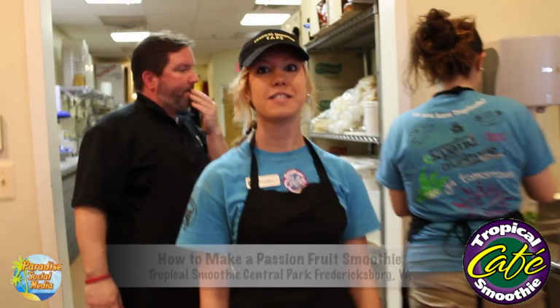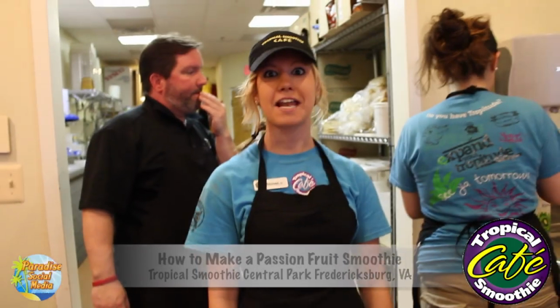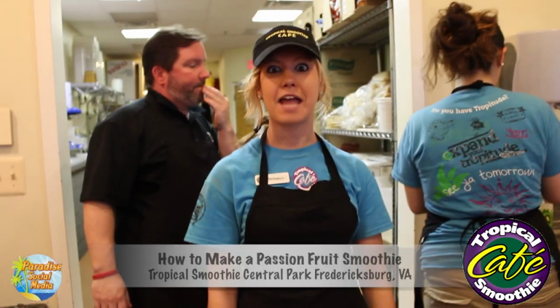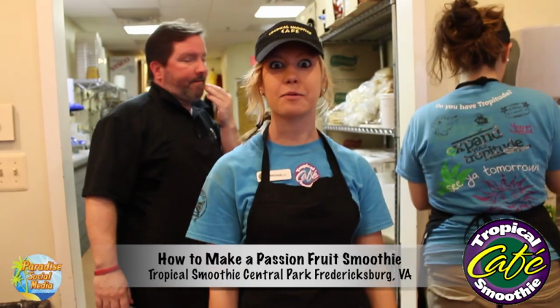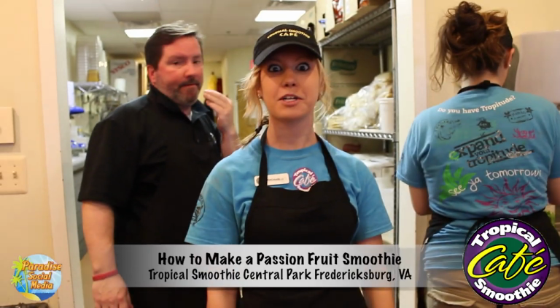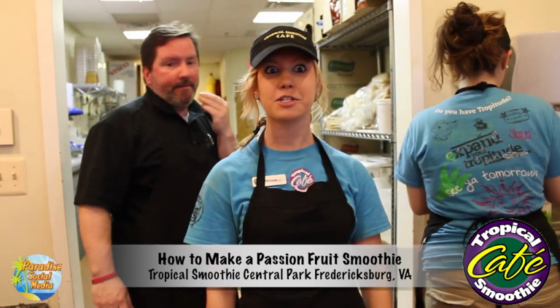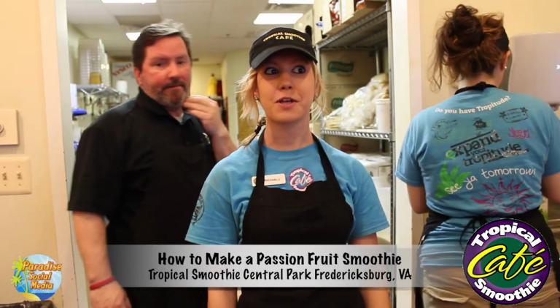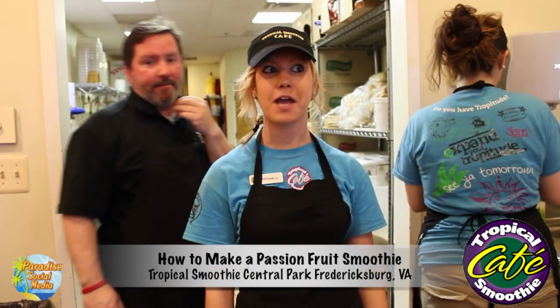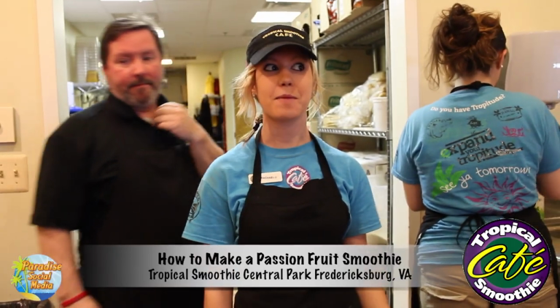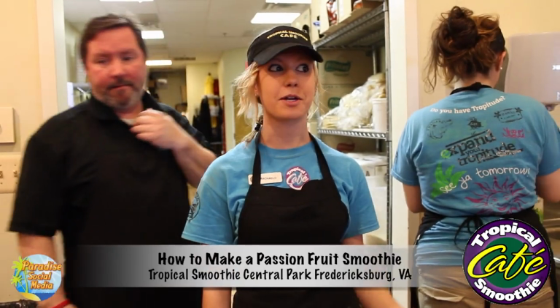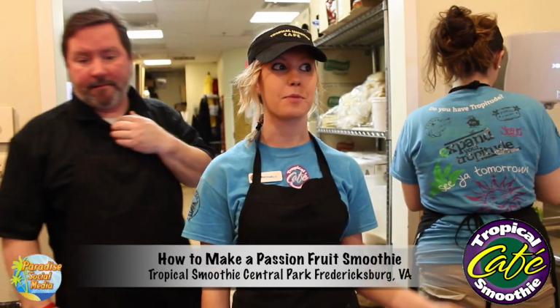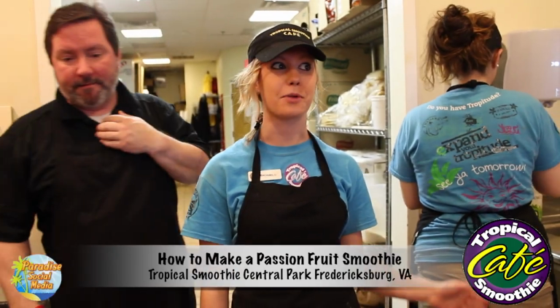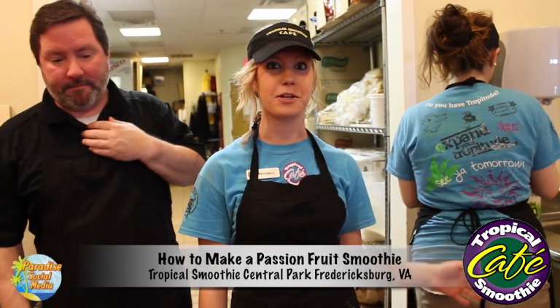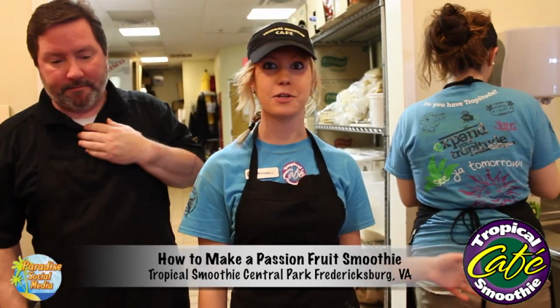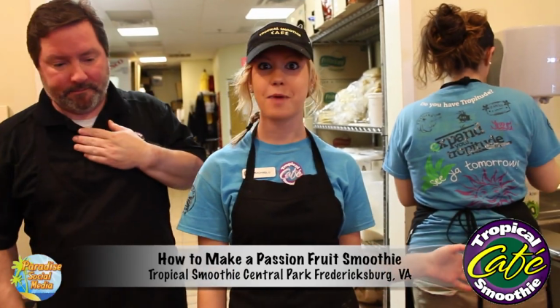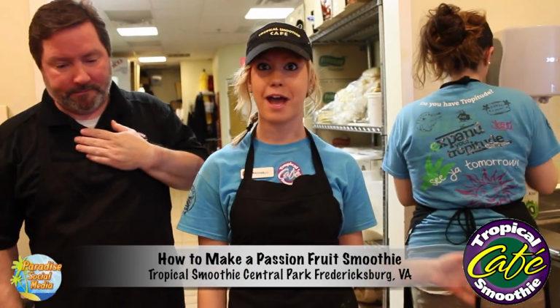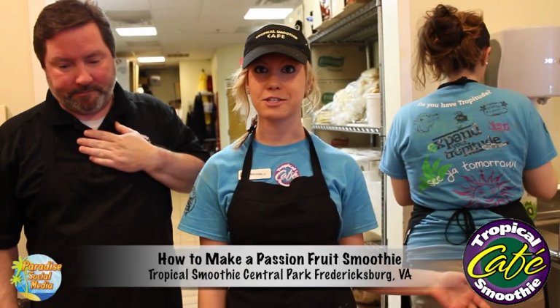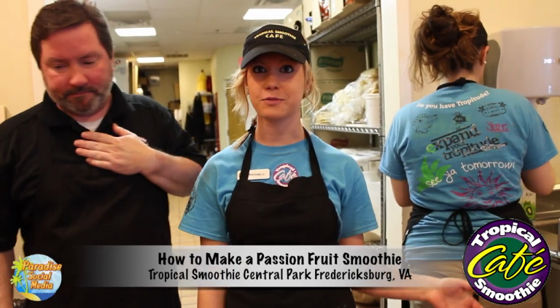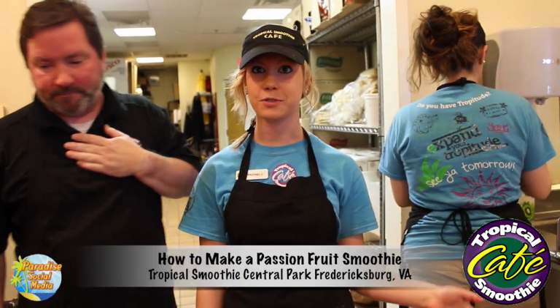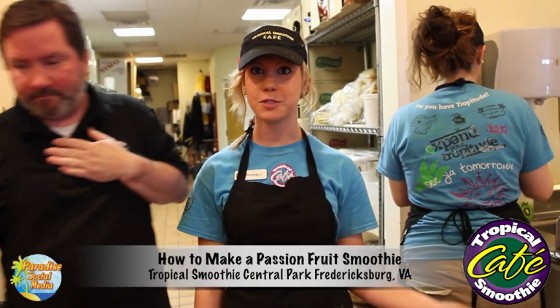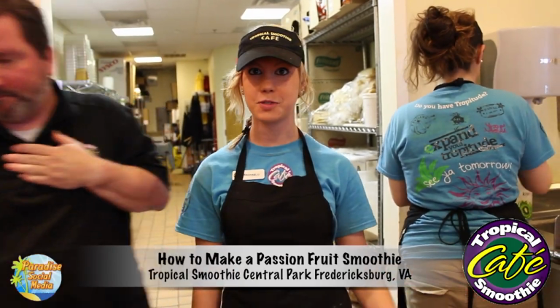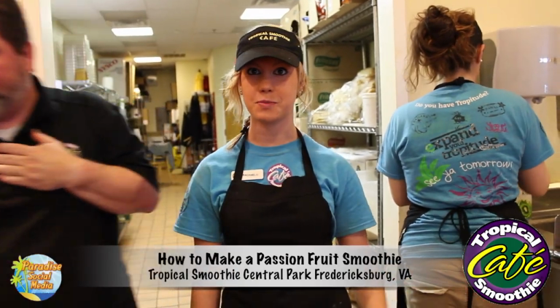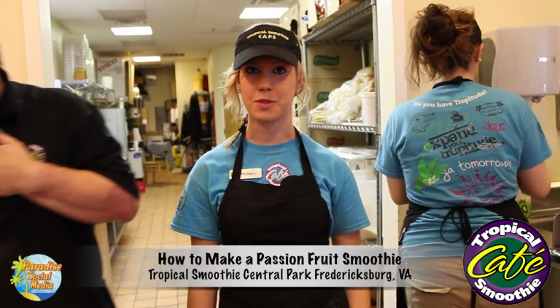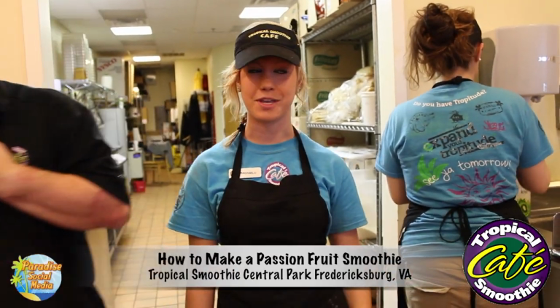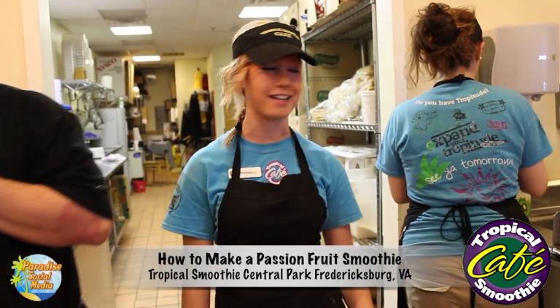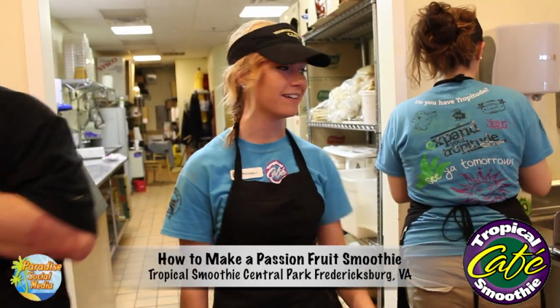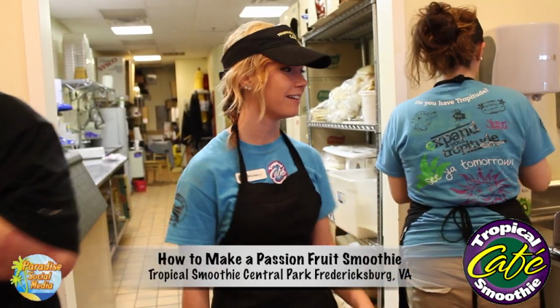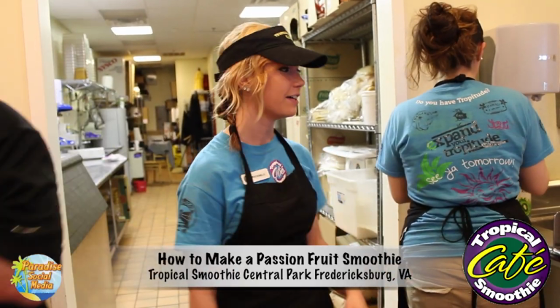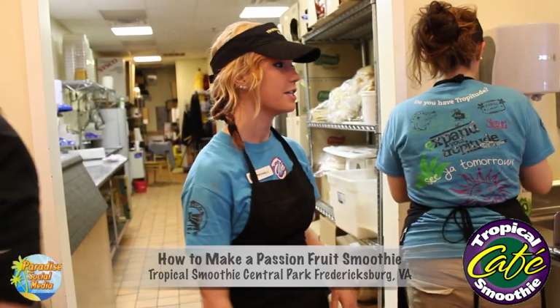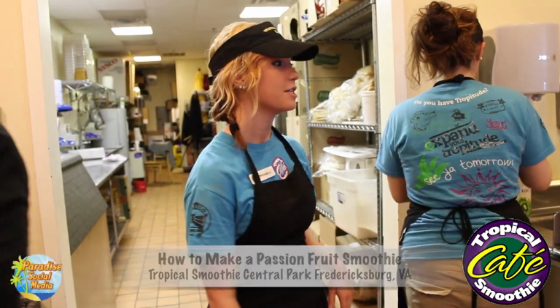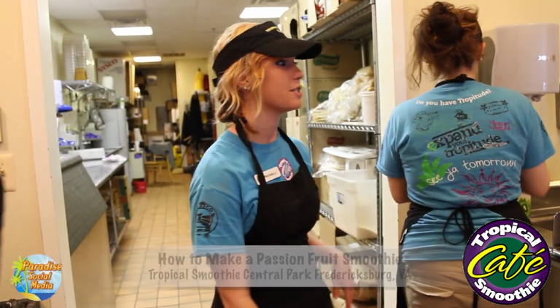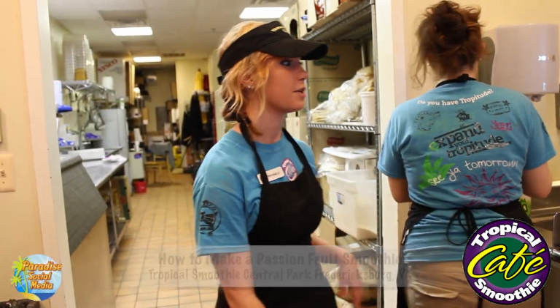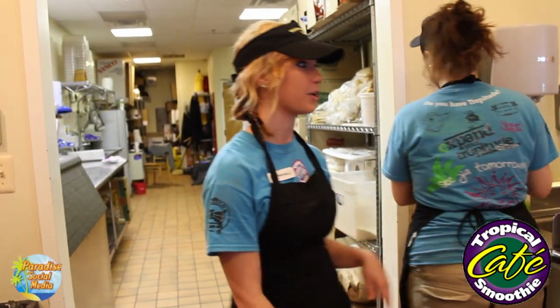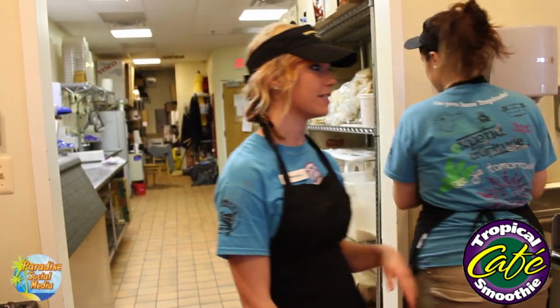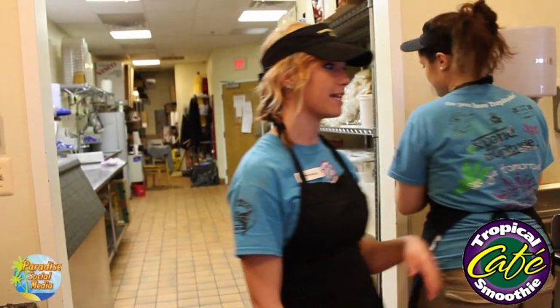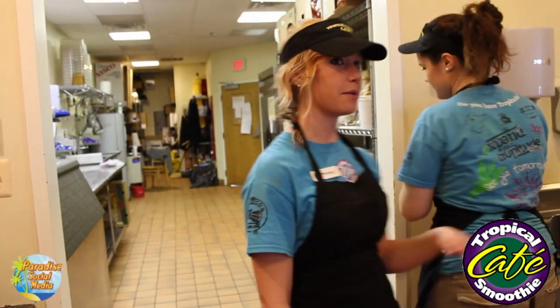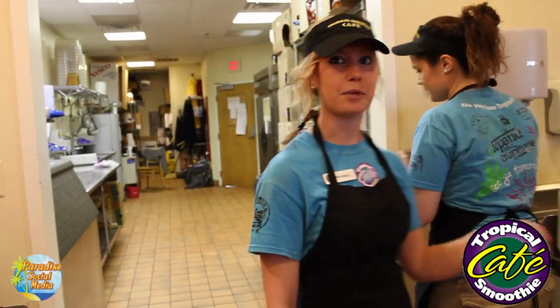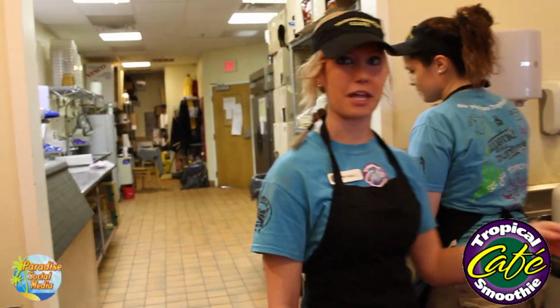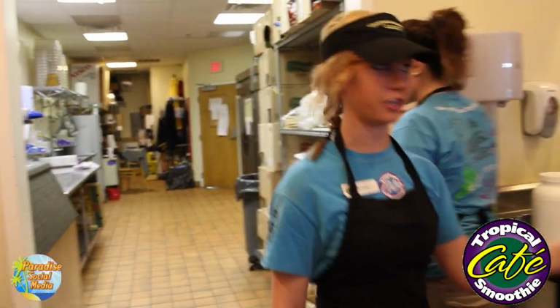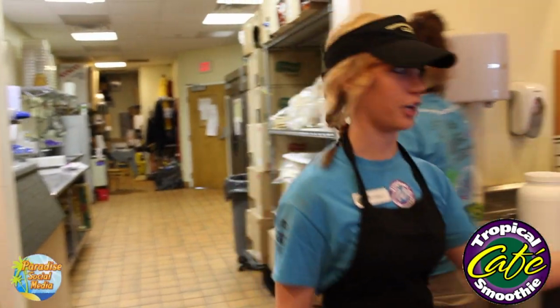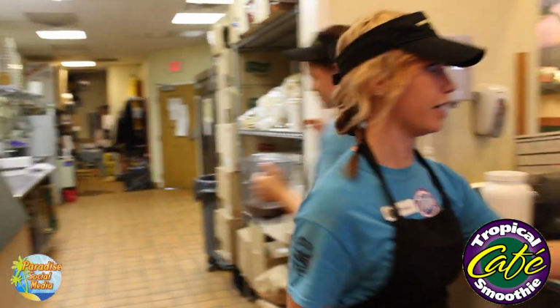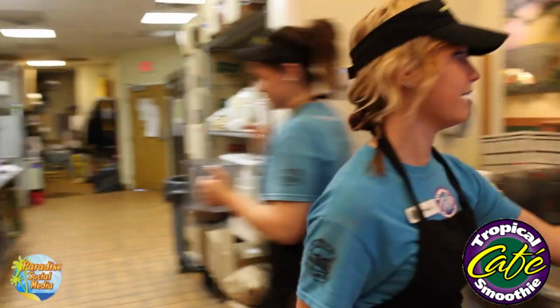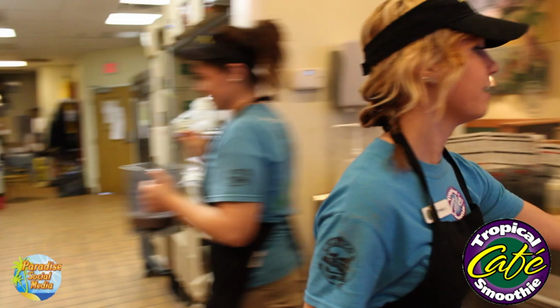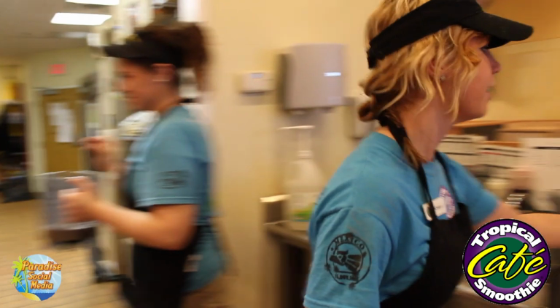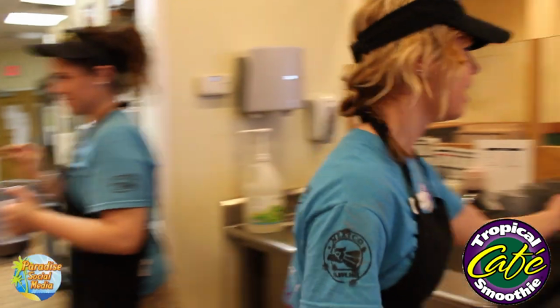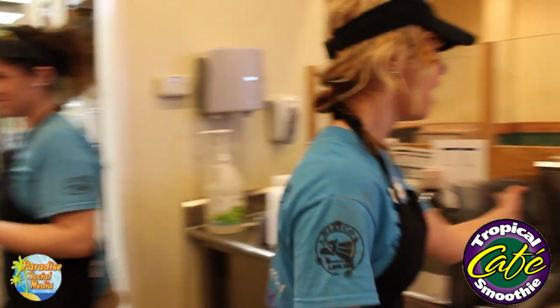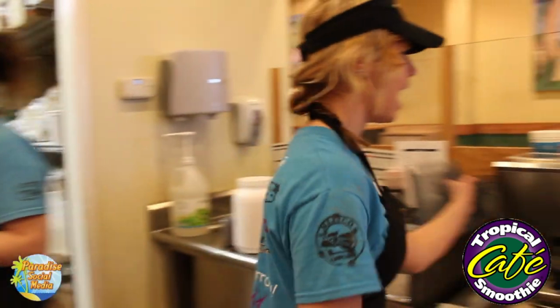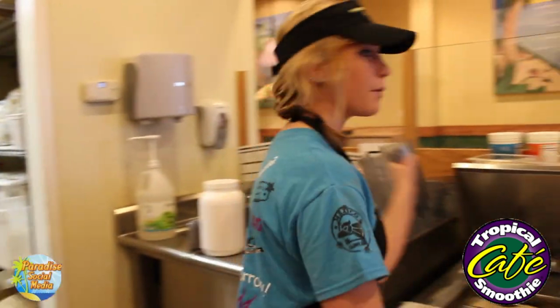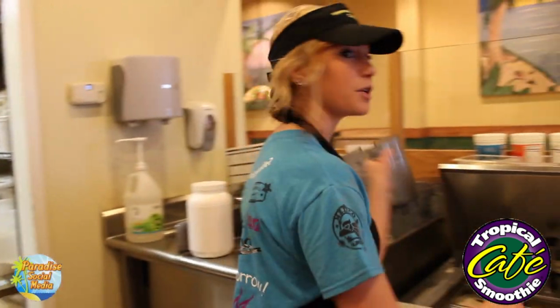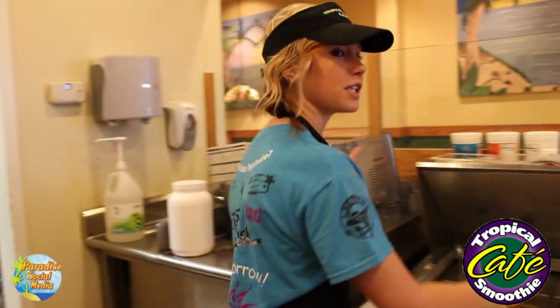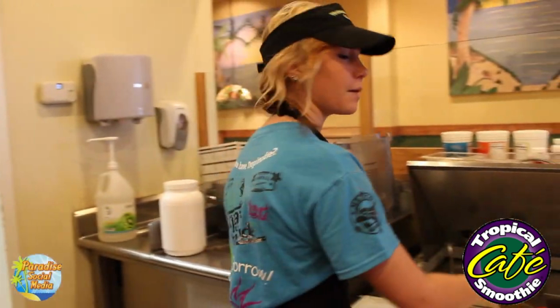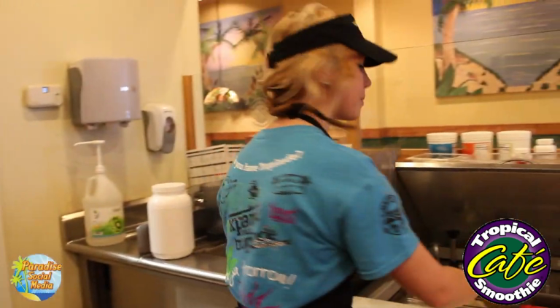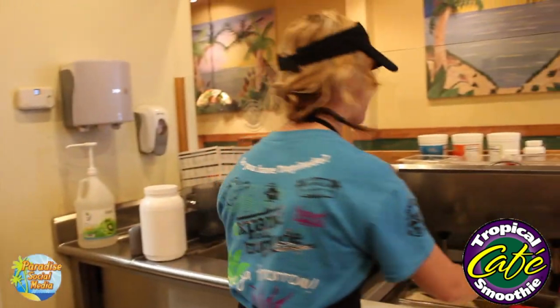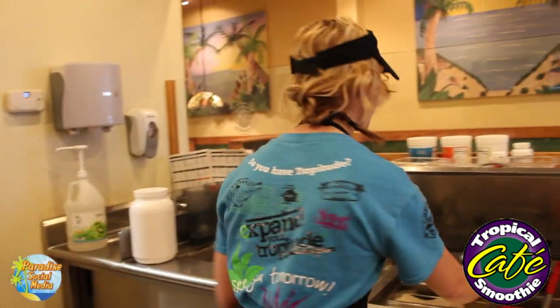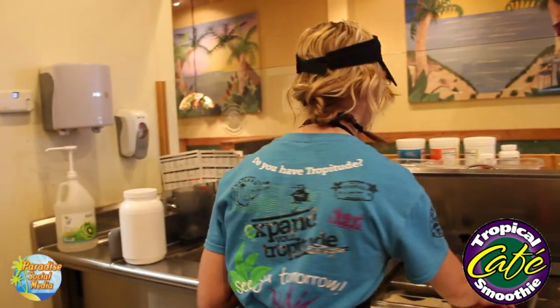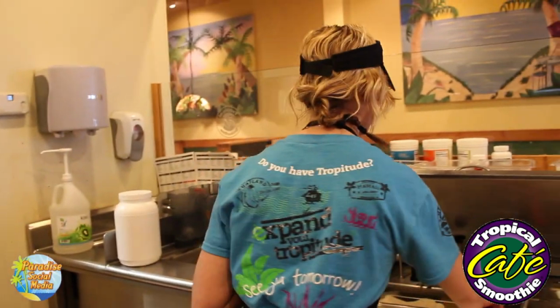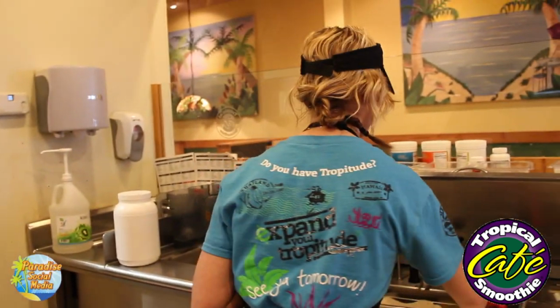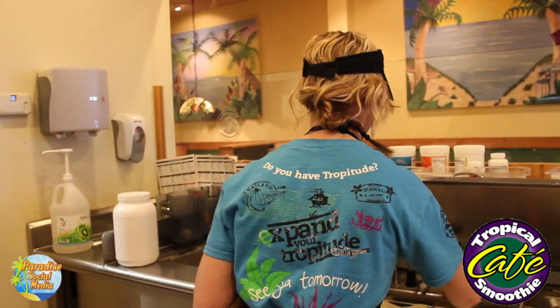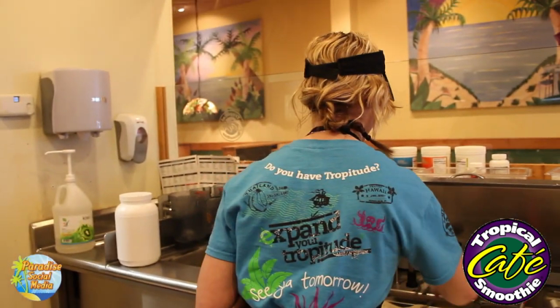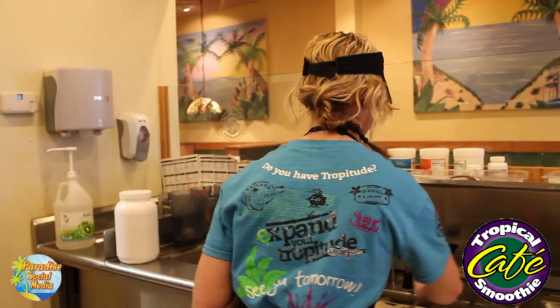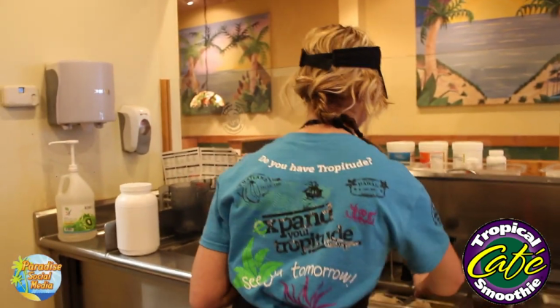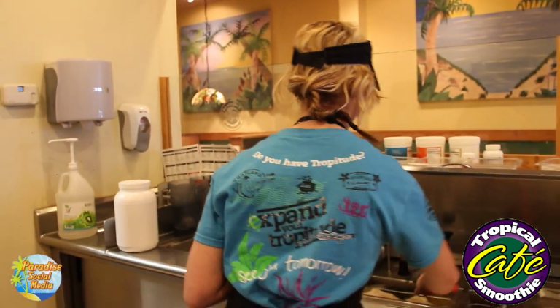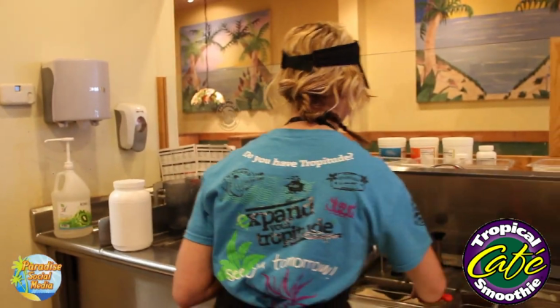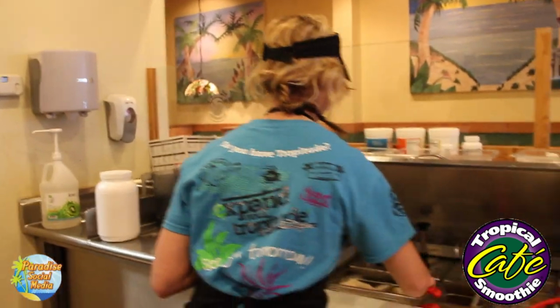Today we're going to show you how to make our brand new passion fruit smoothie. We're going to take a blender and start by pouring our sugar into it.